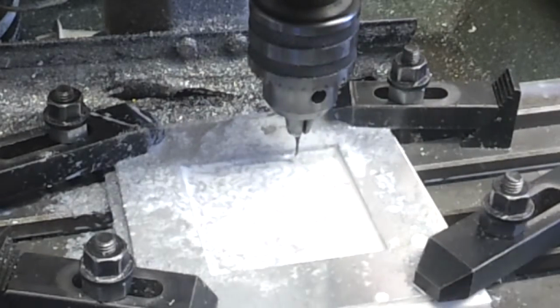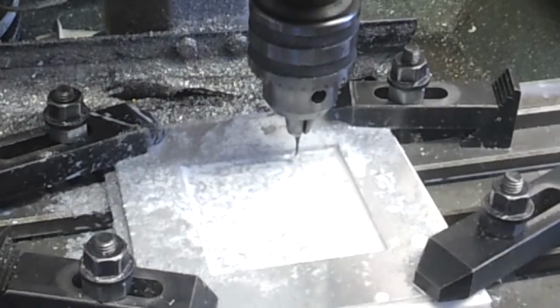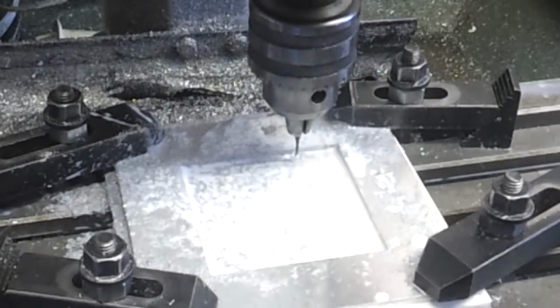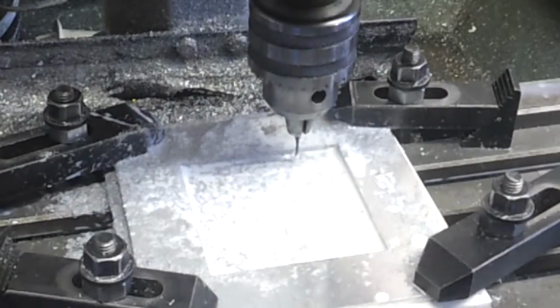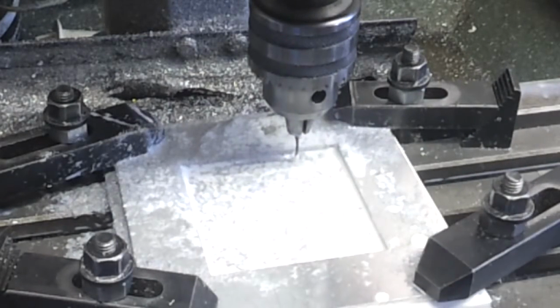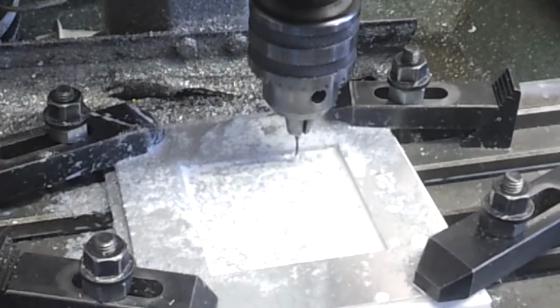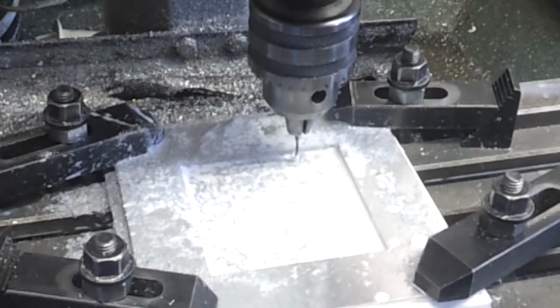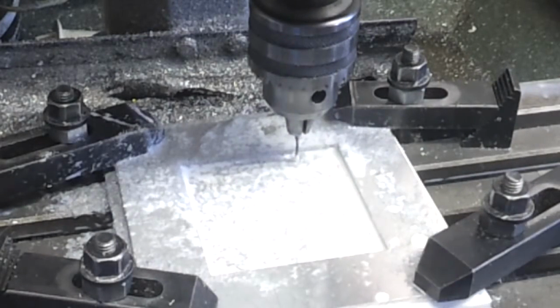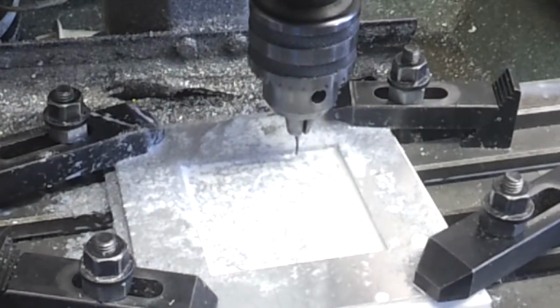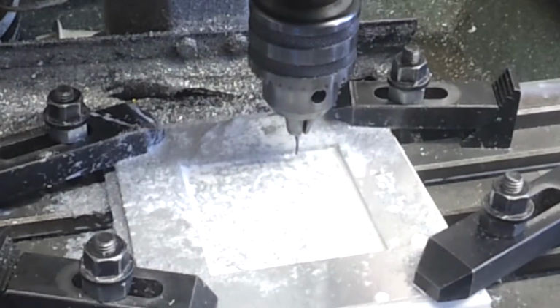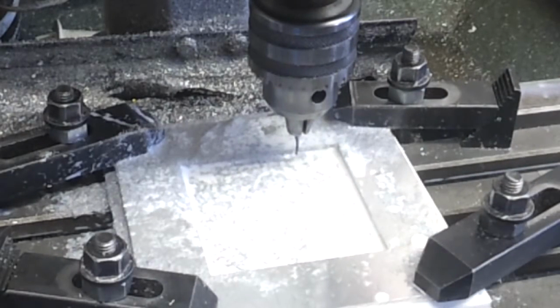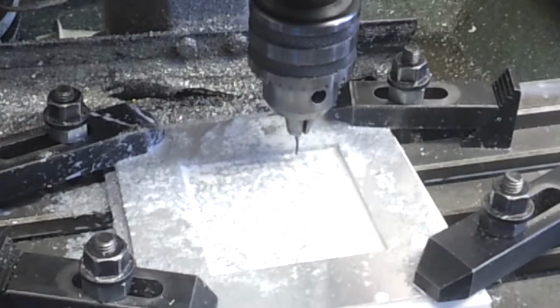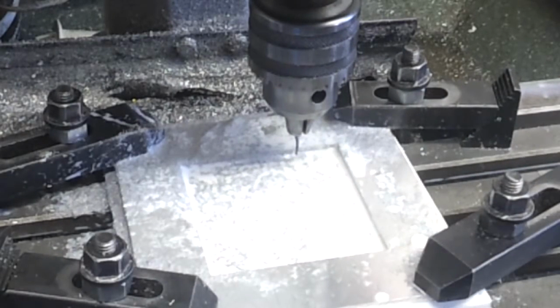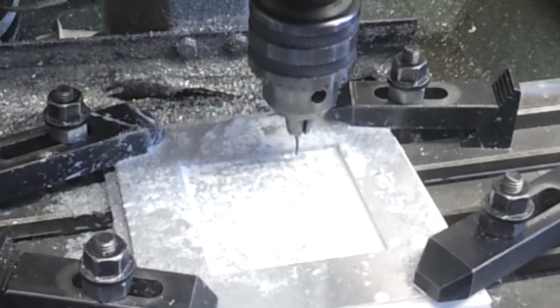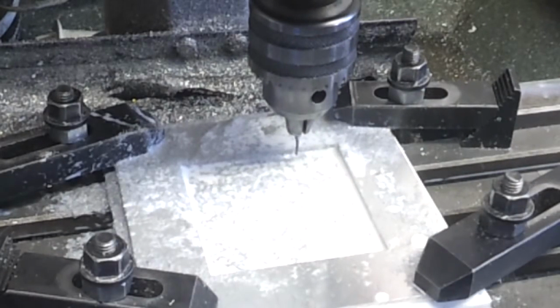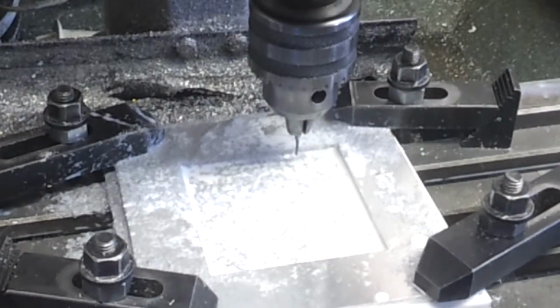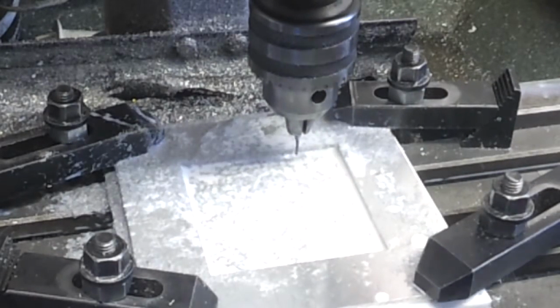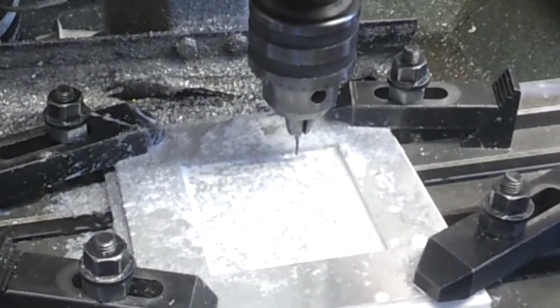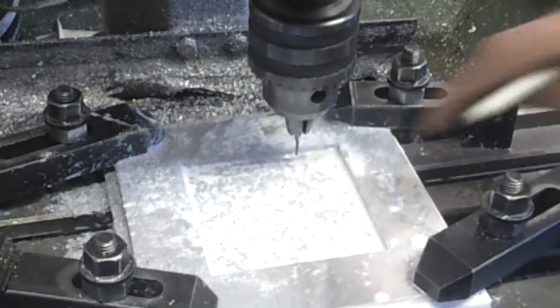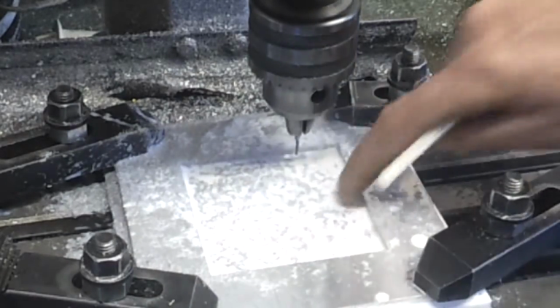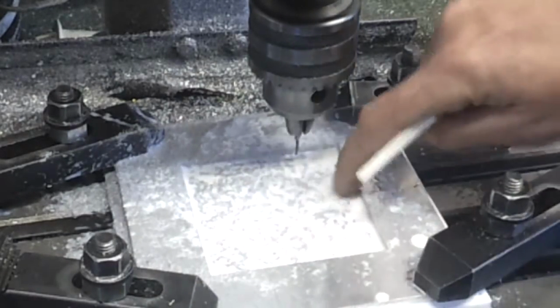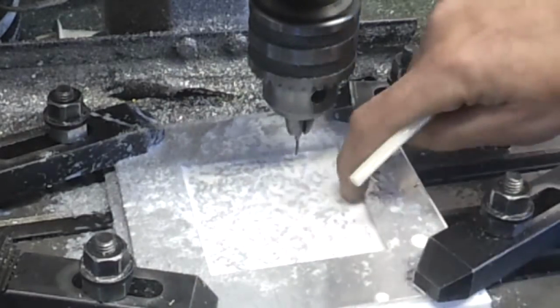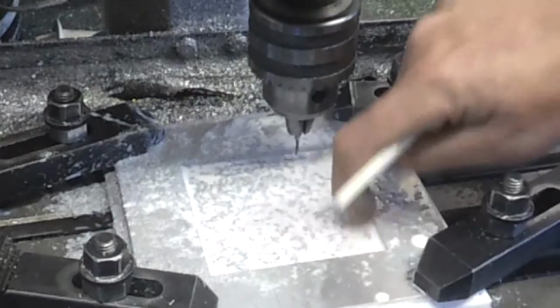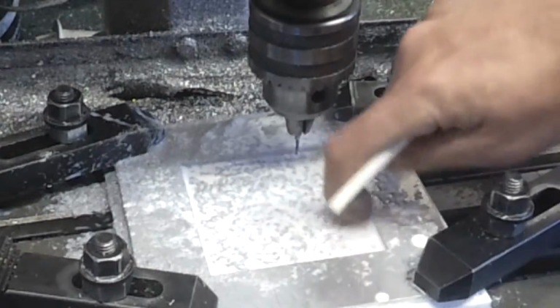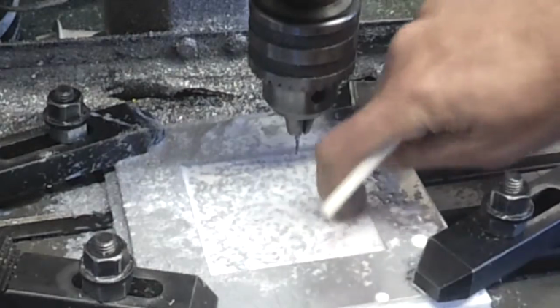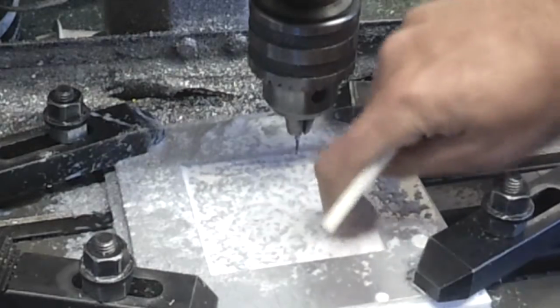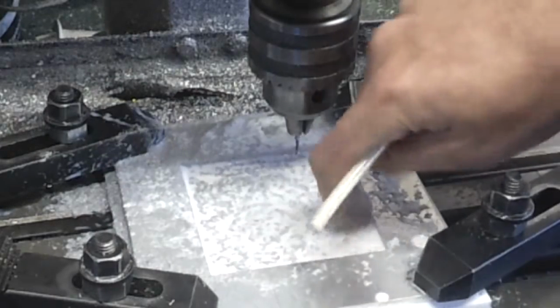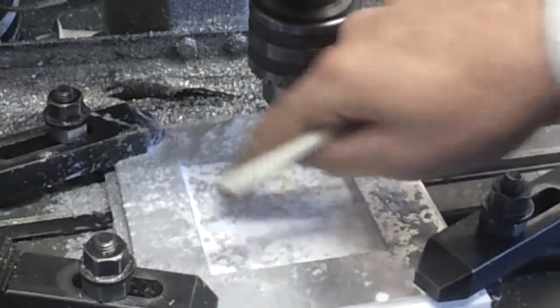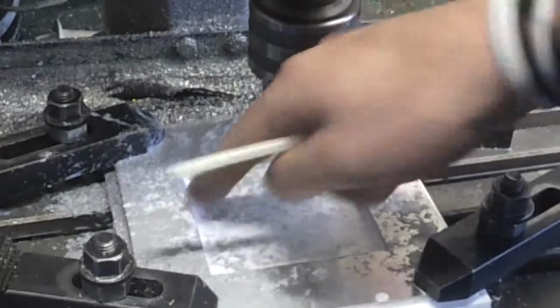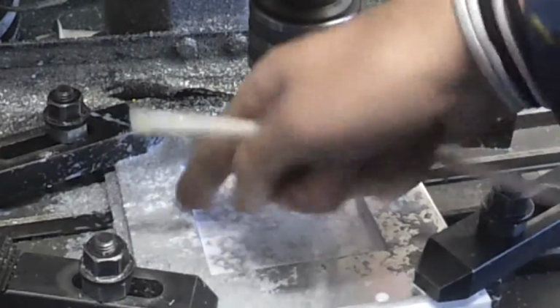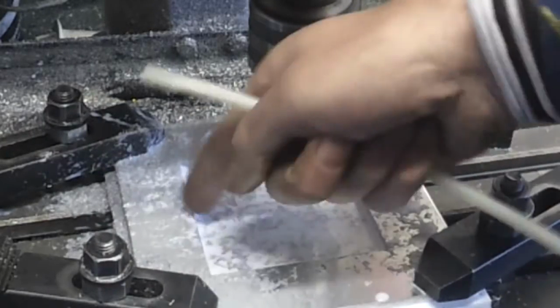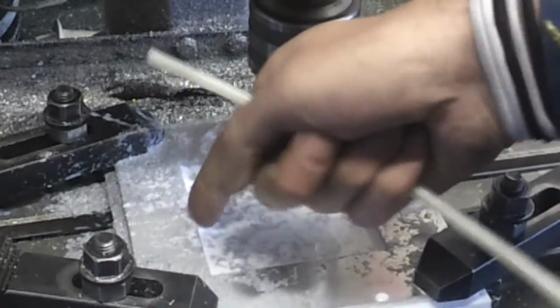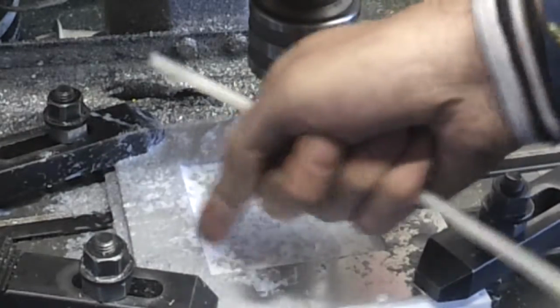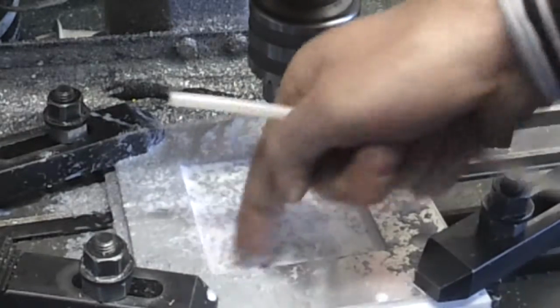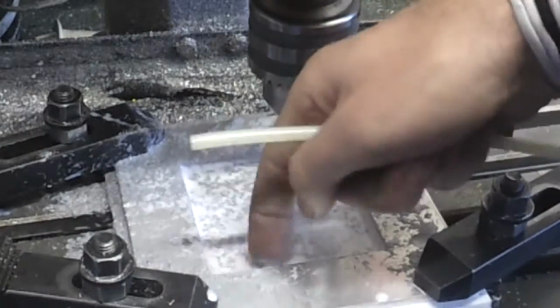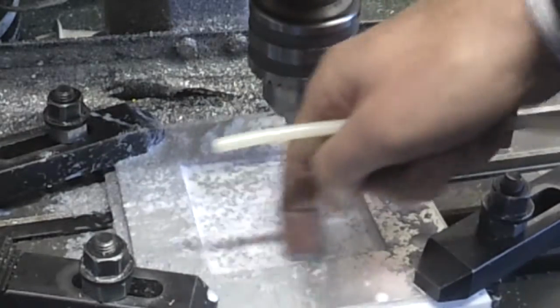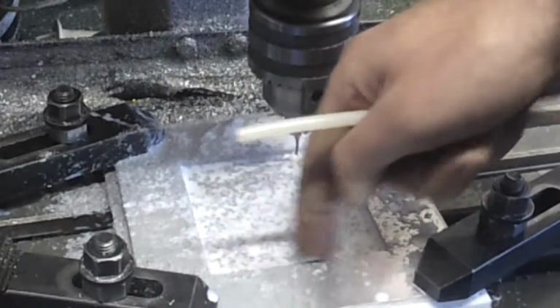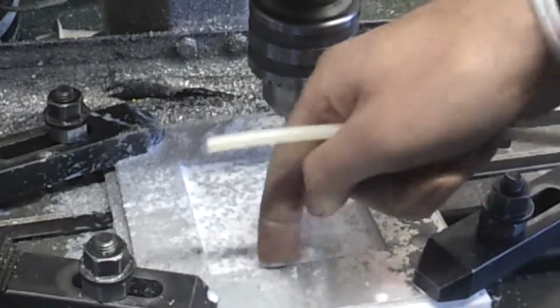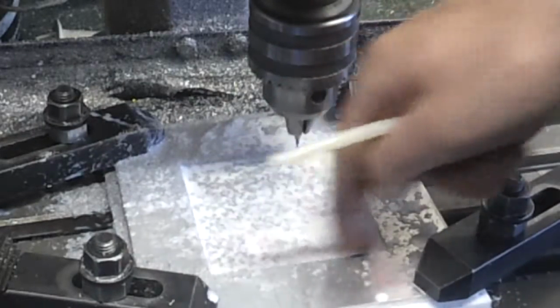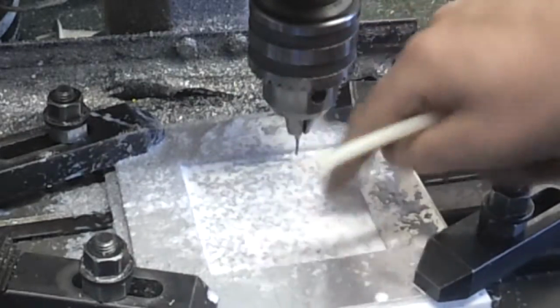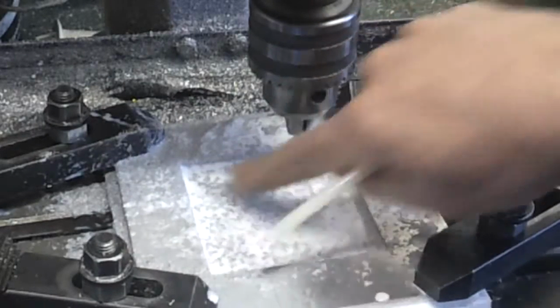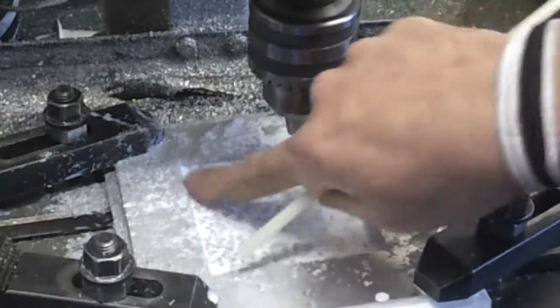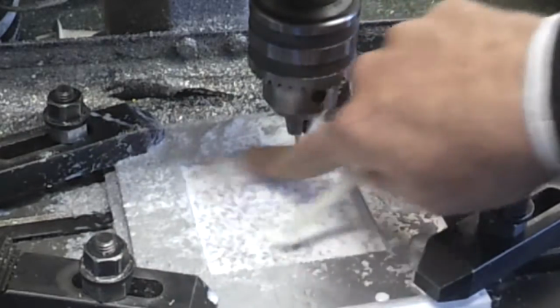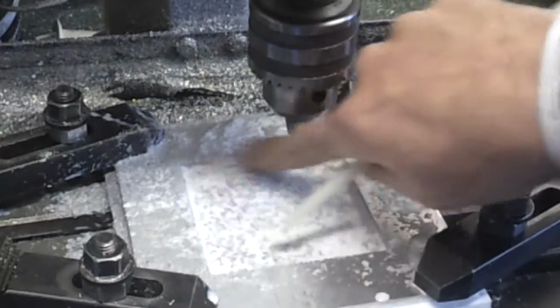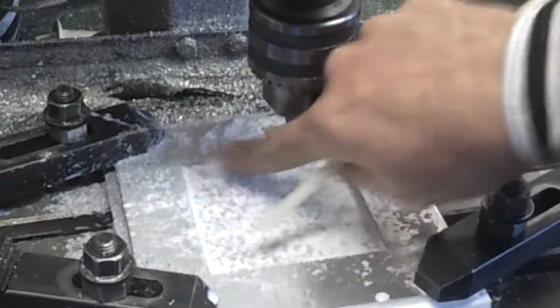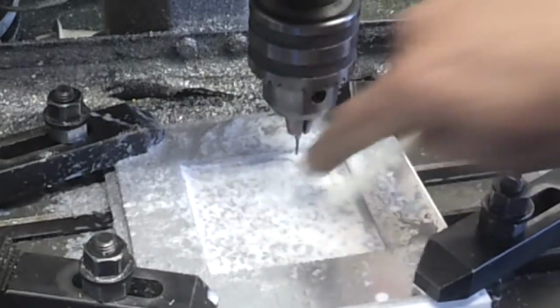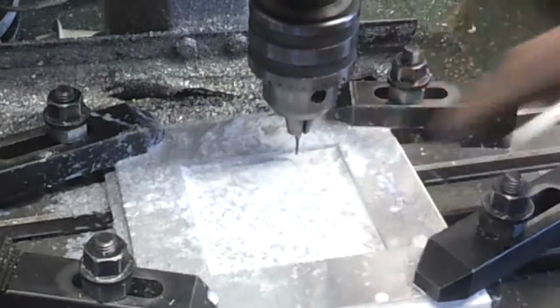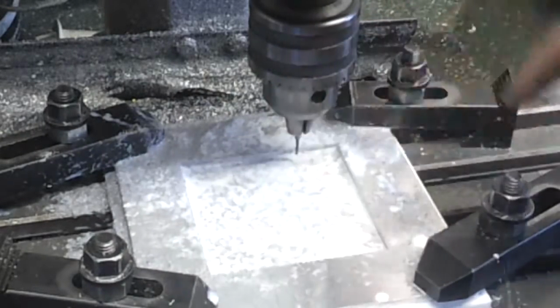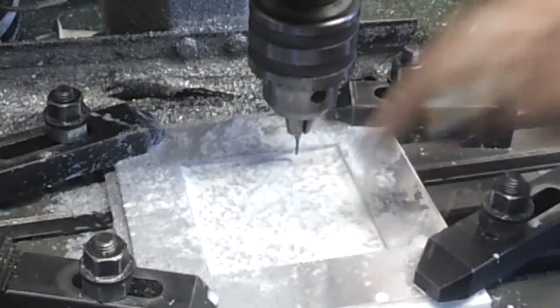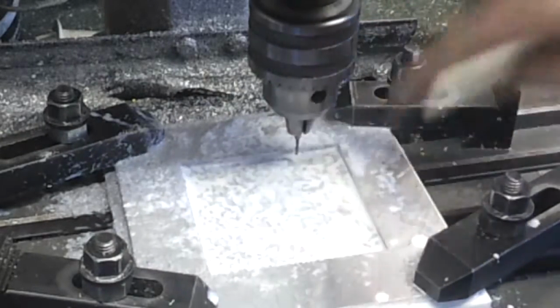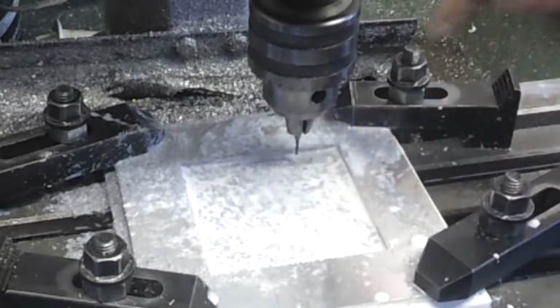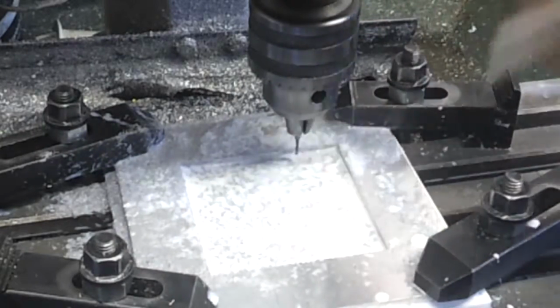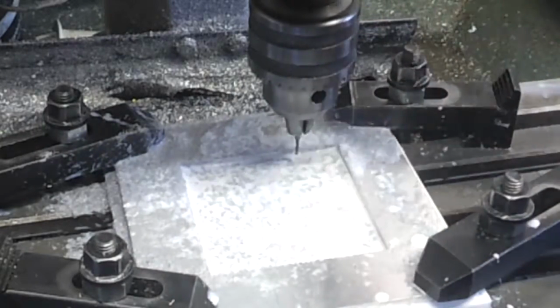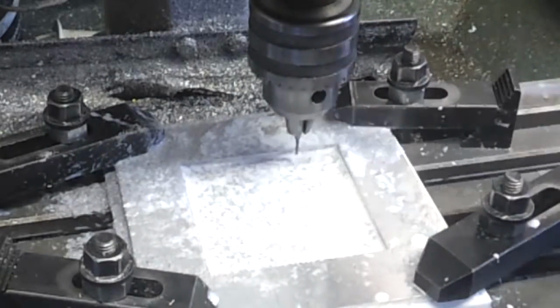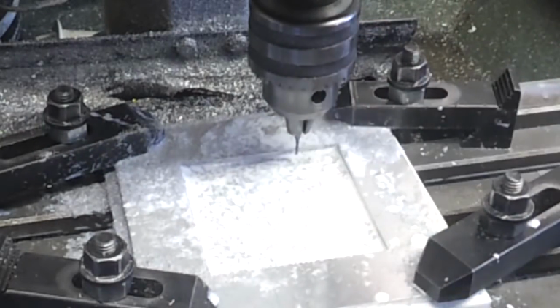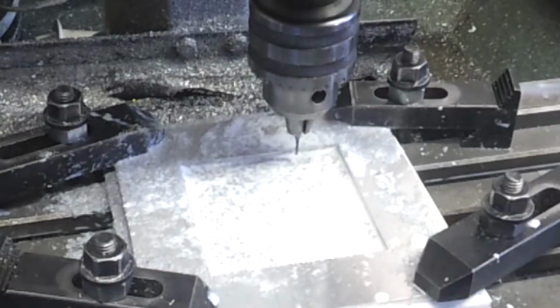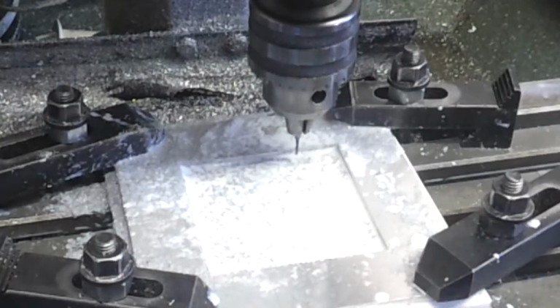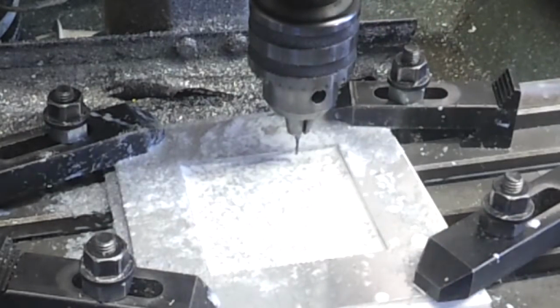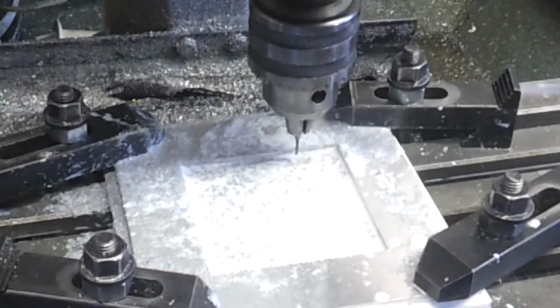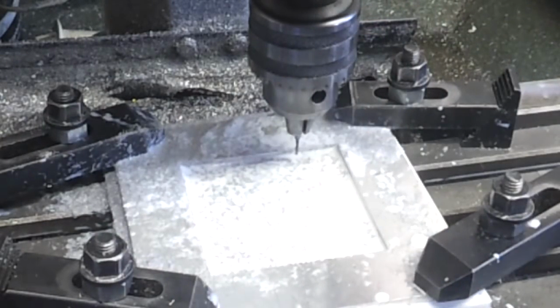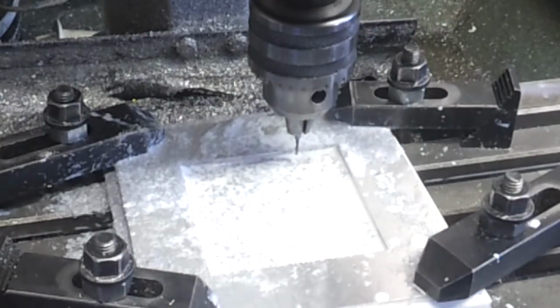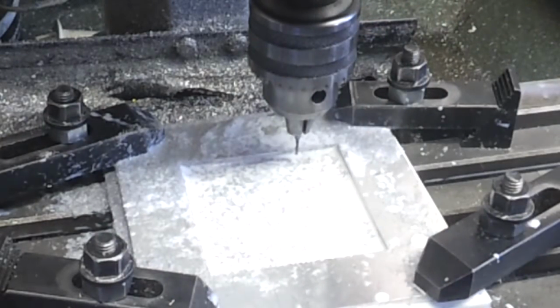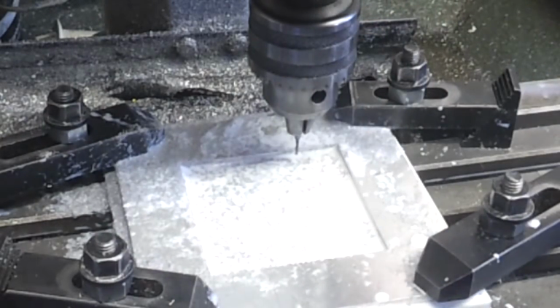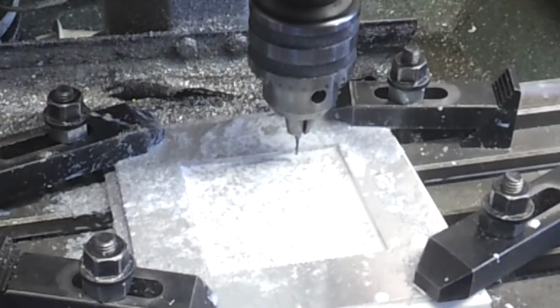That looks reasonably good, so I think we can probably call that done and start to put it together.